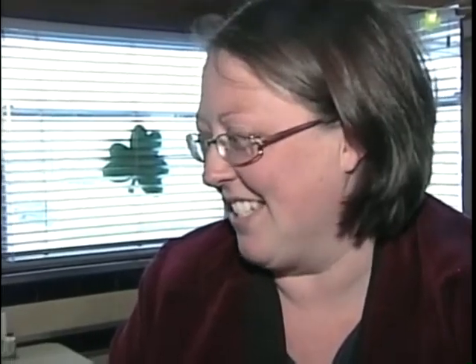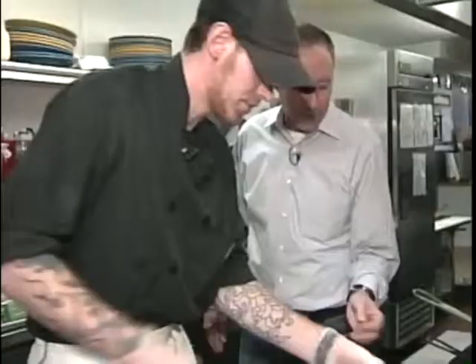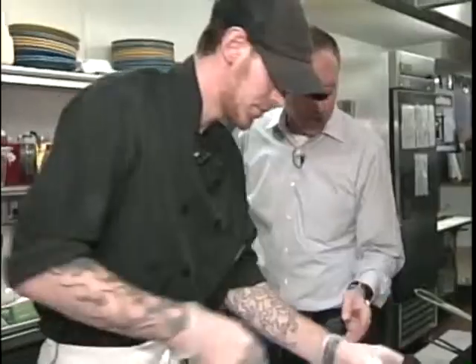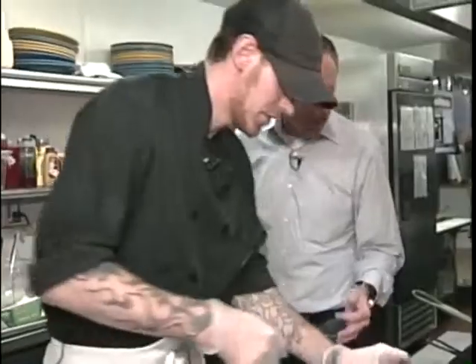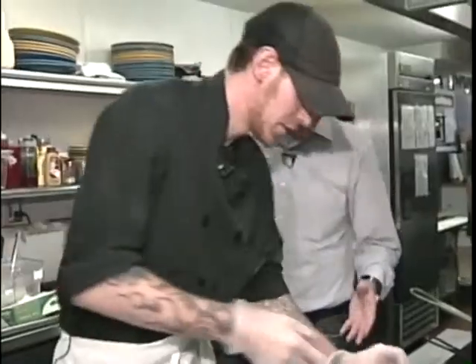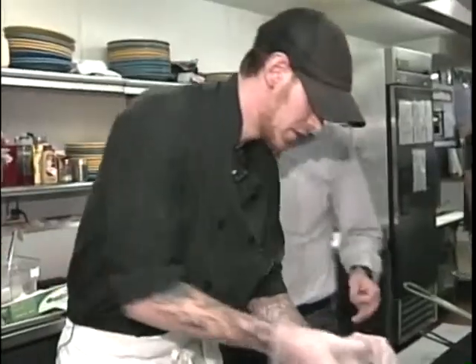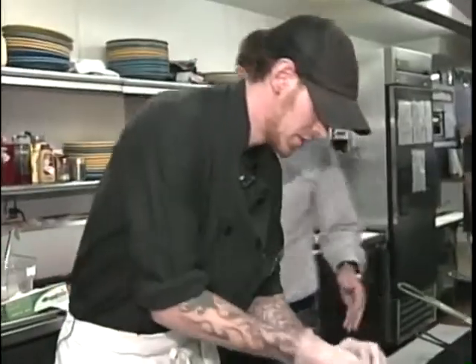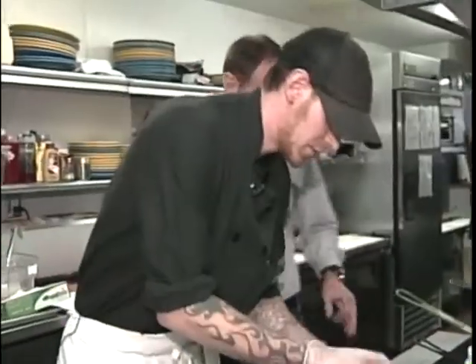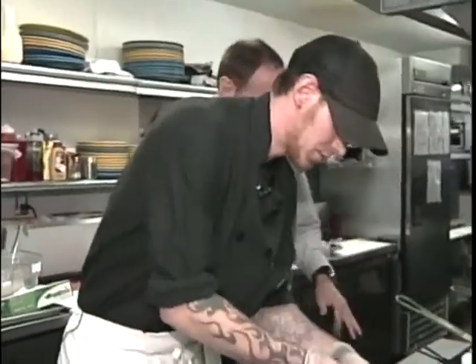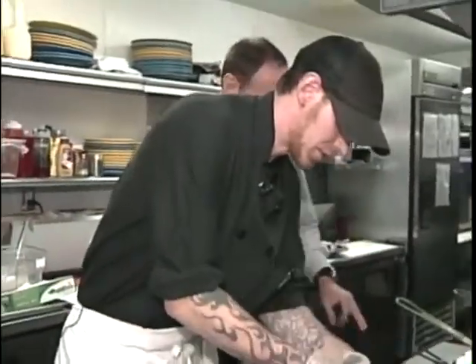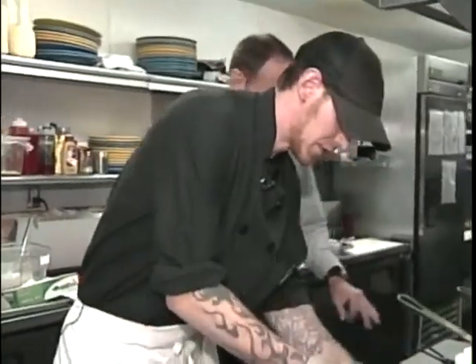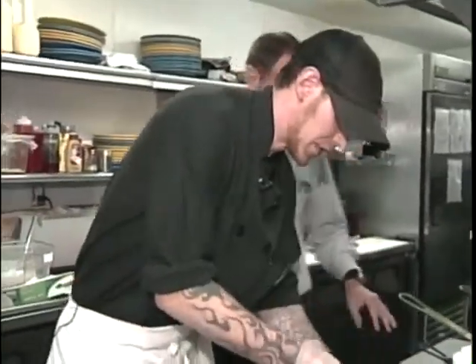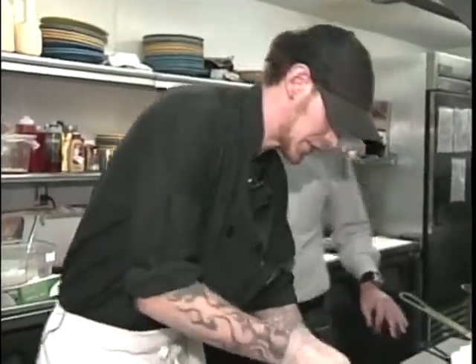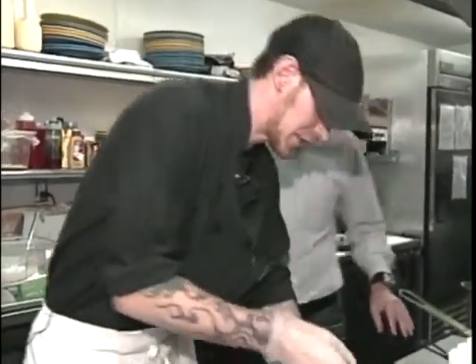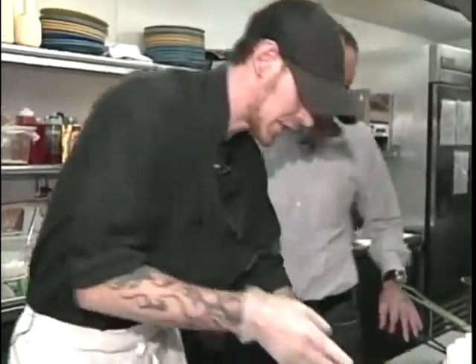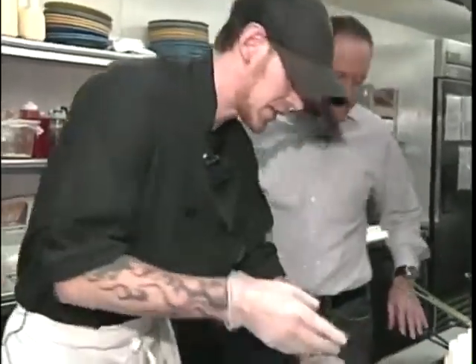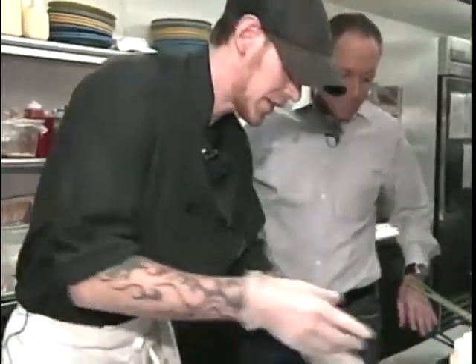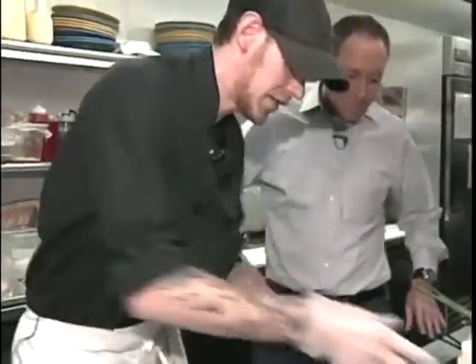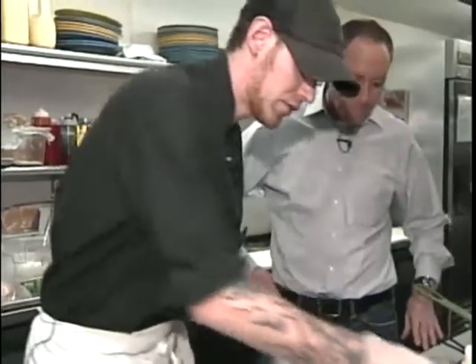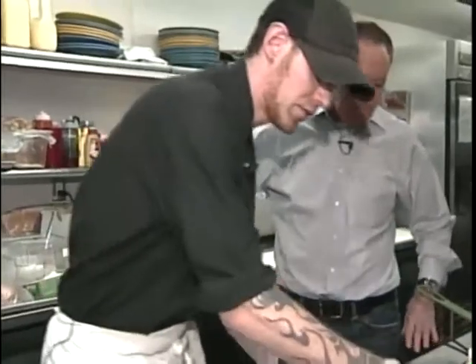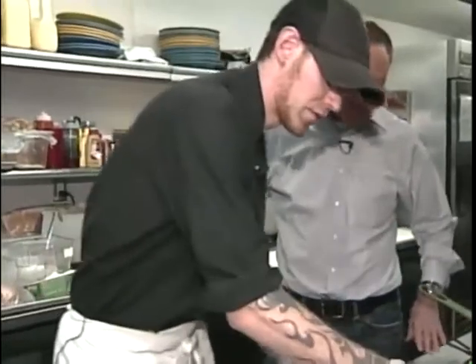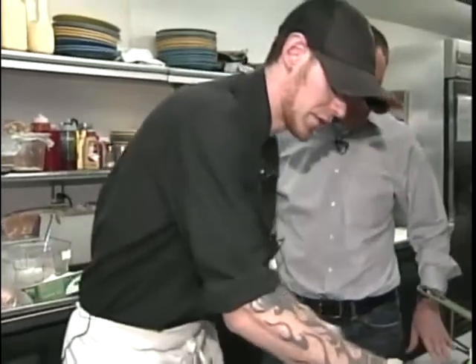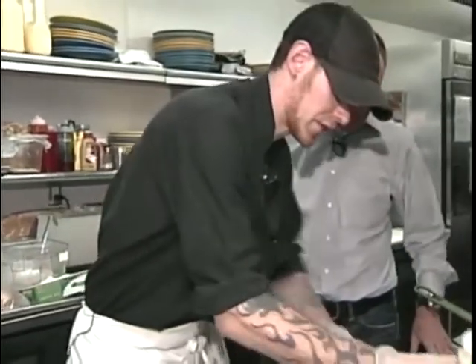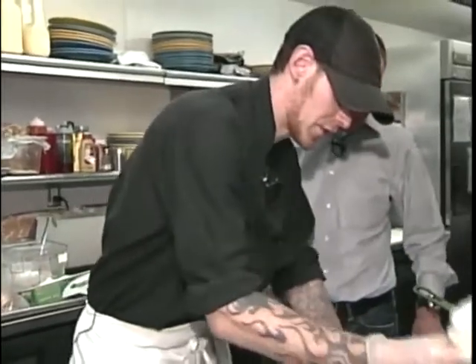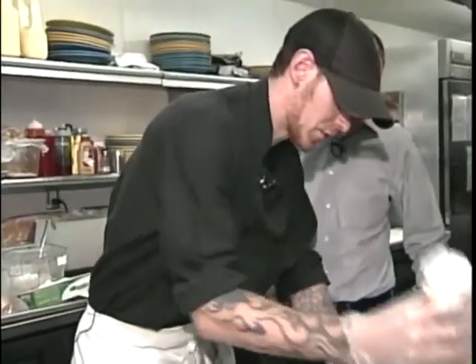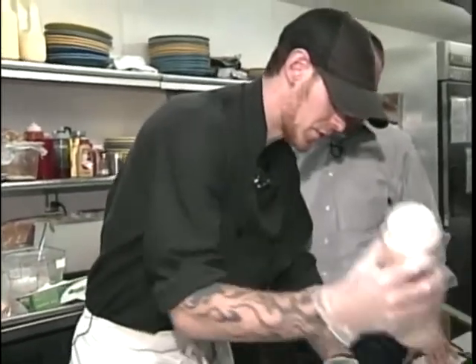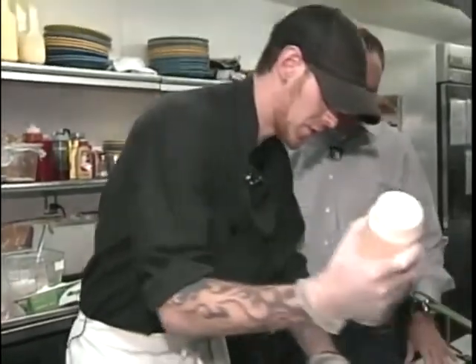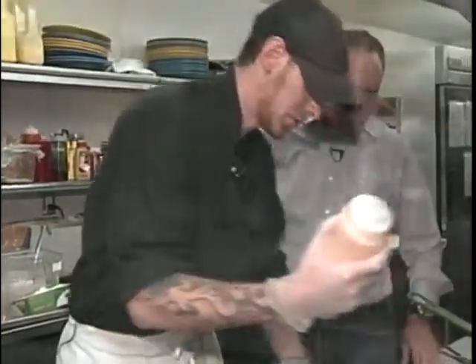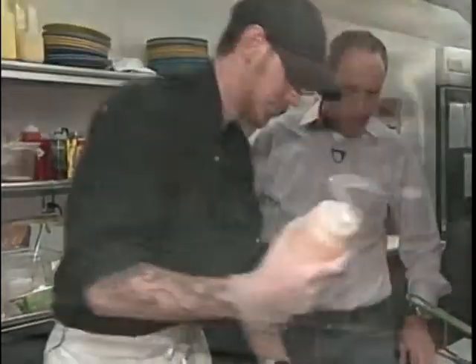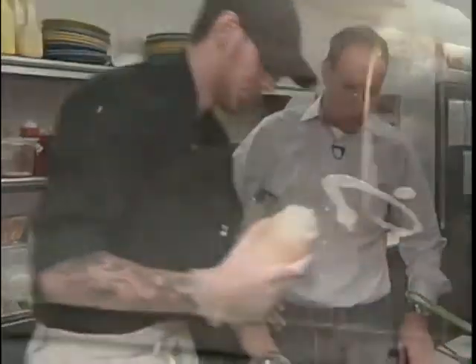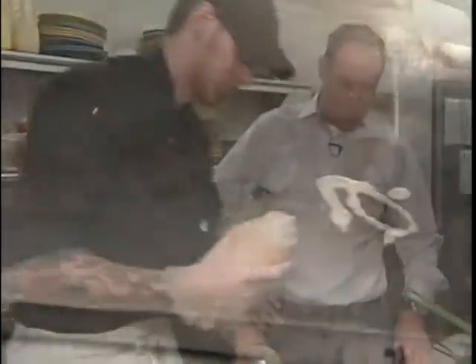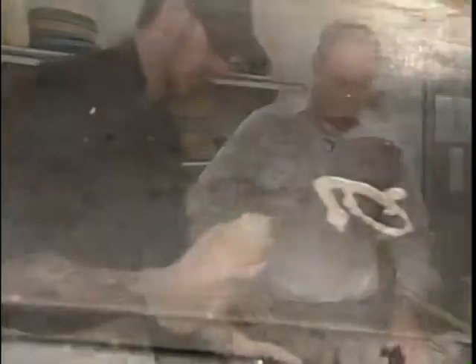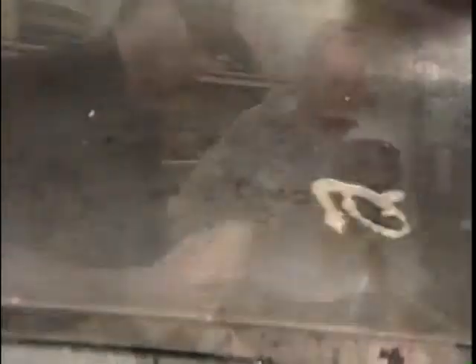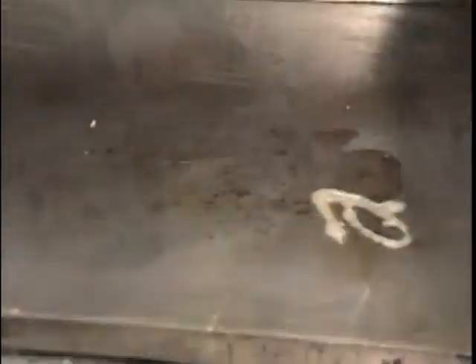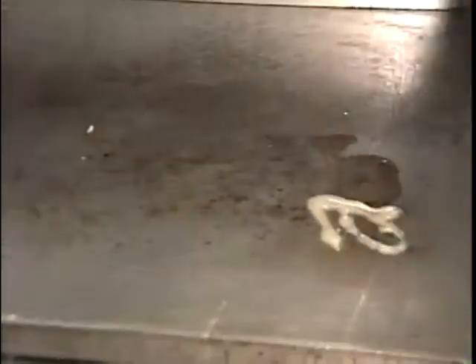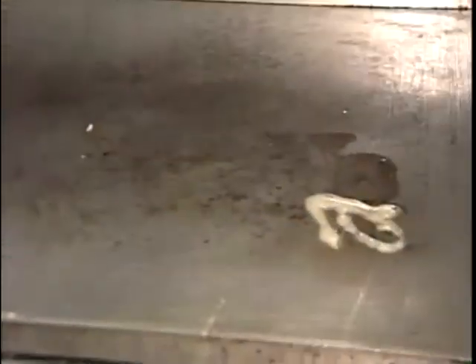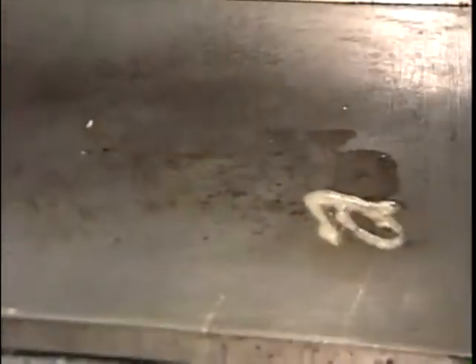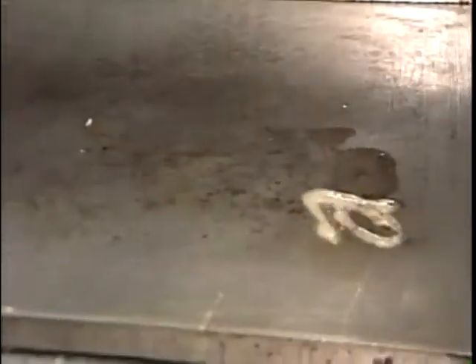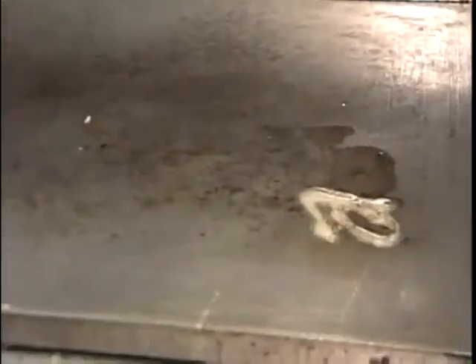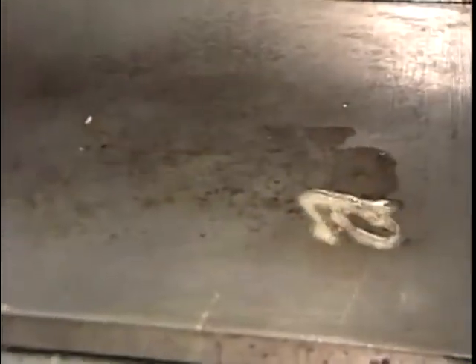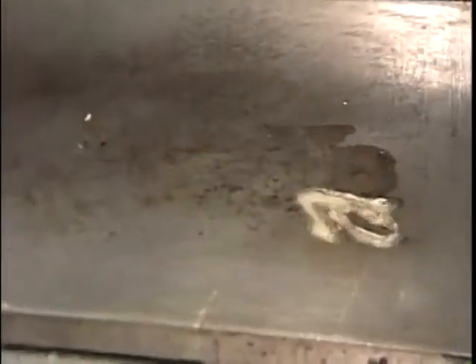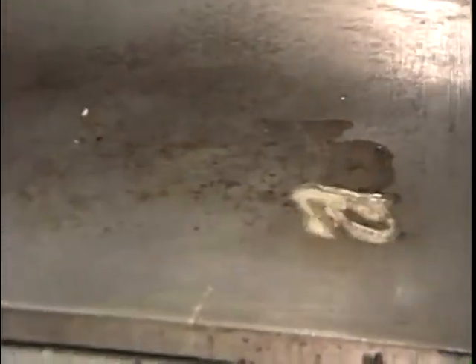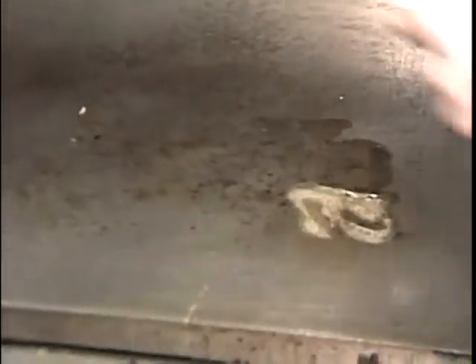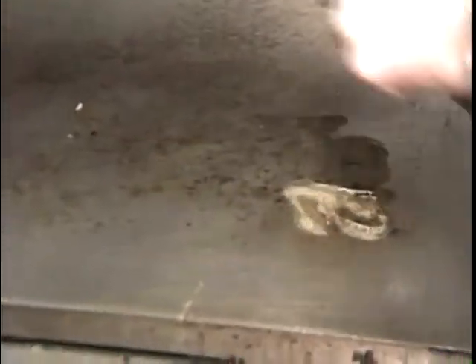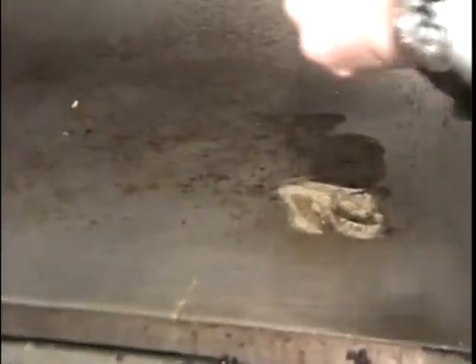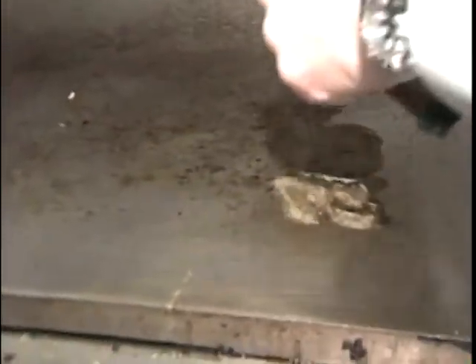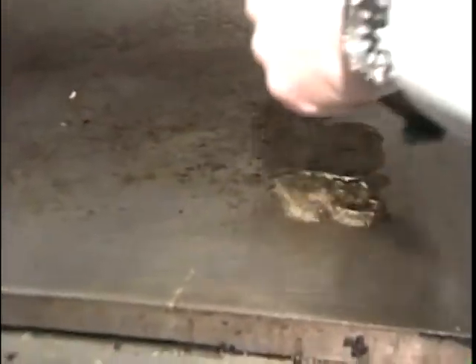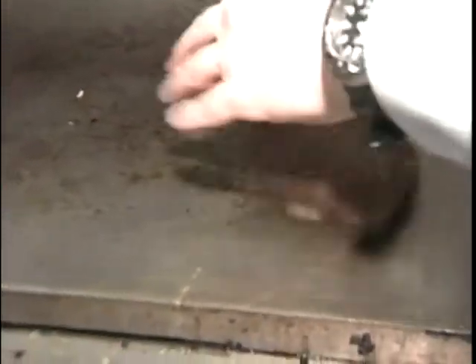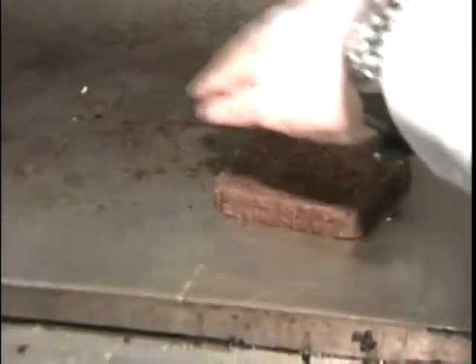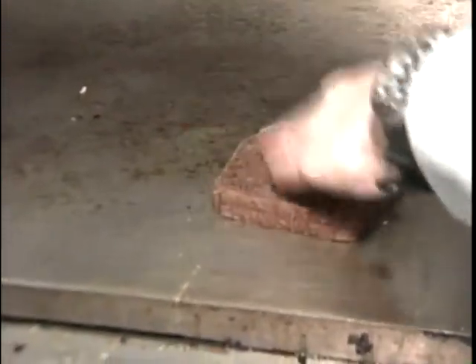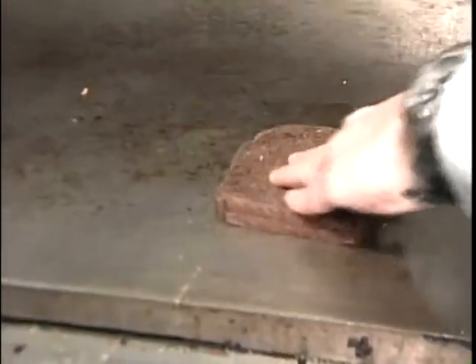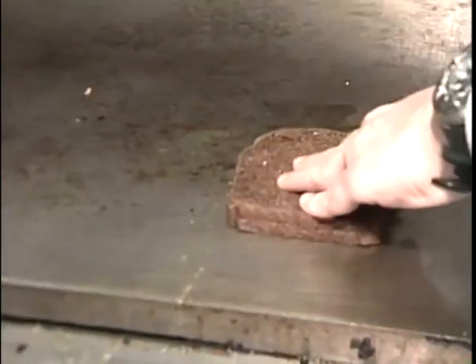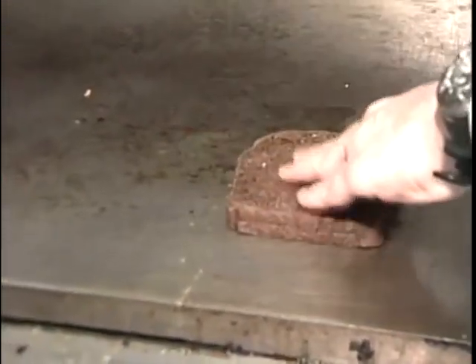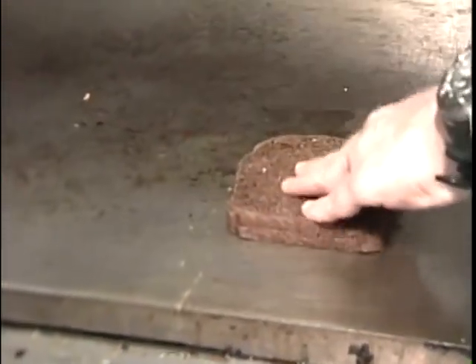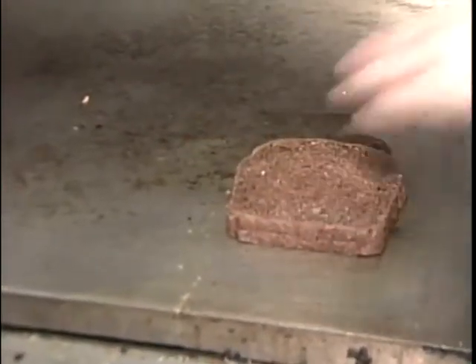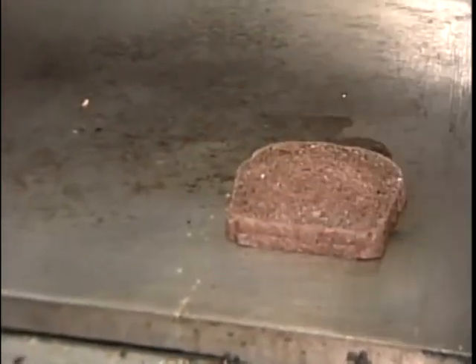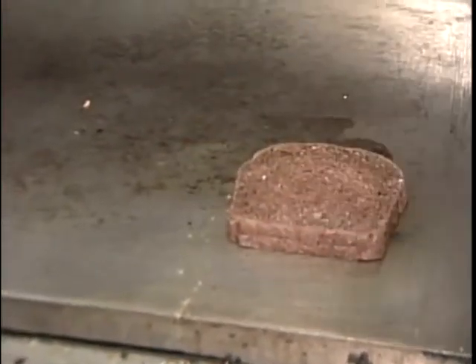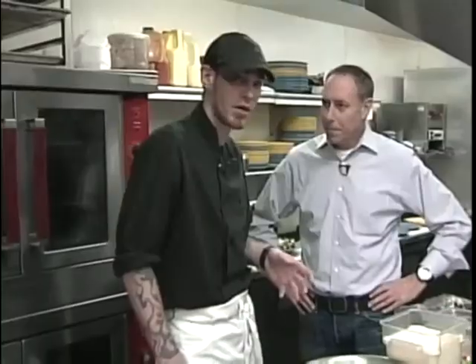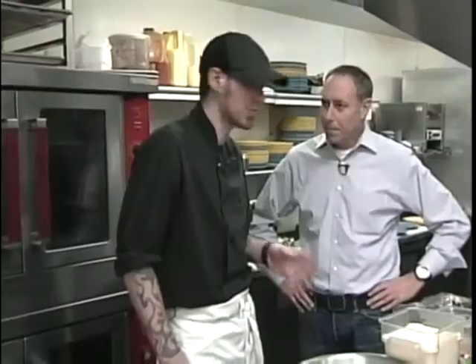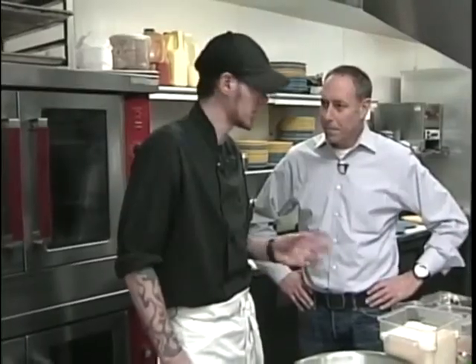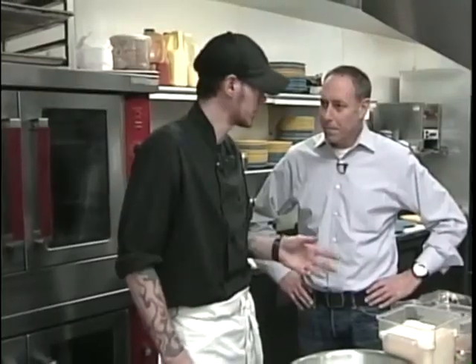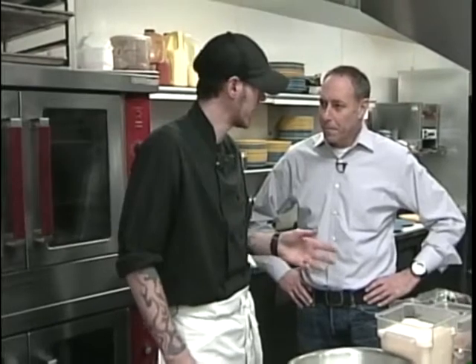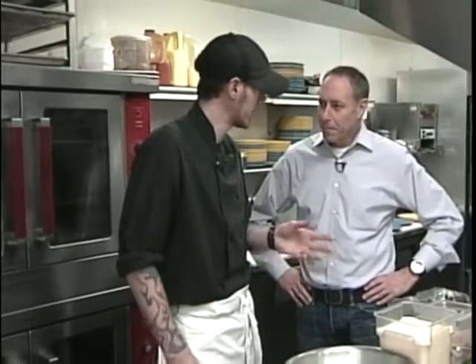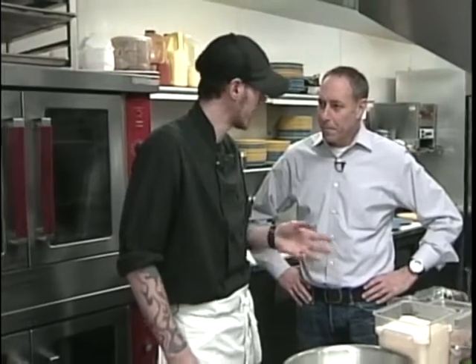In the kitchen, Duncan Philbrook is whipping up a Miss Portland Diner classic: the Dallas Reuben. The bread is made with fresh Maine rye.